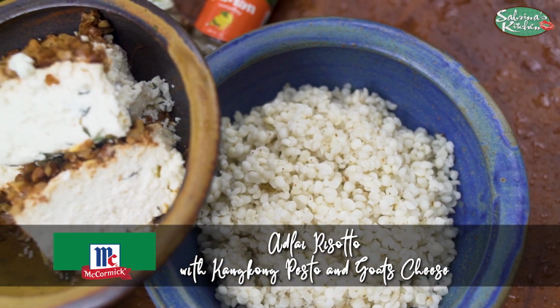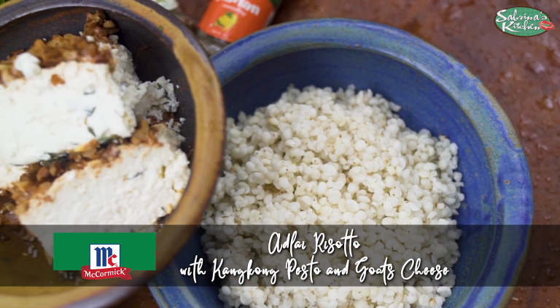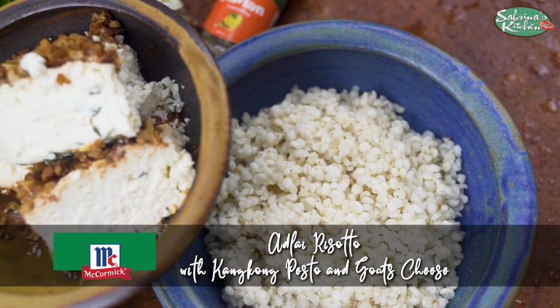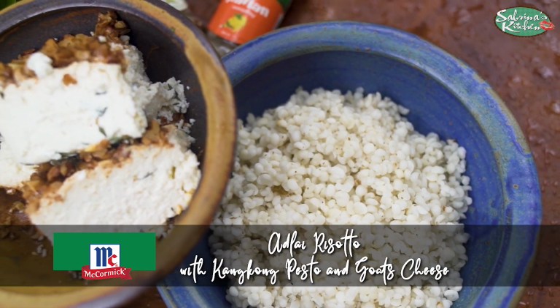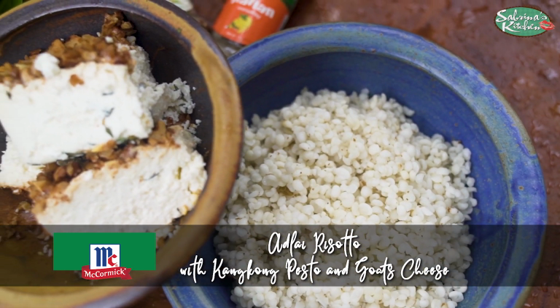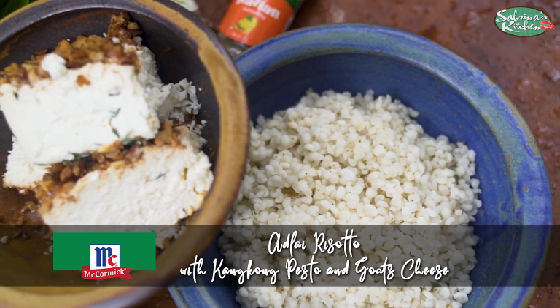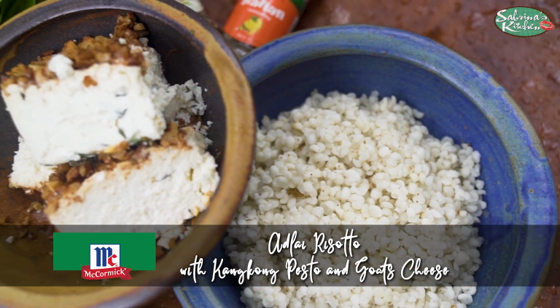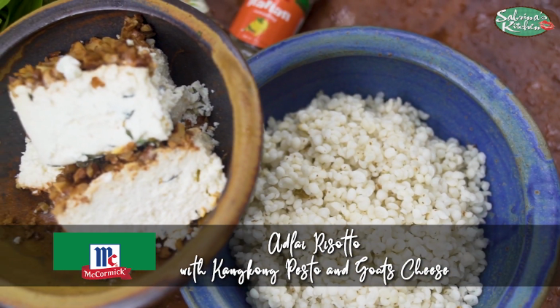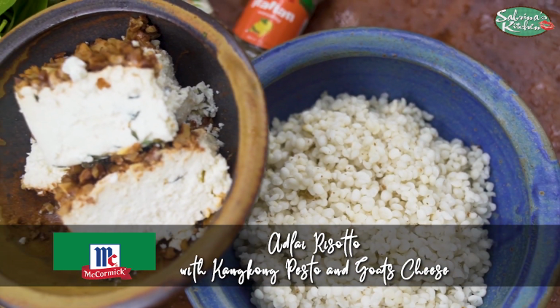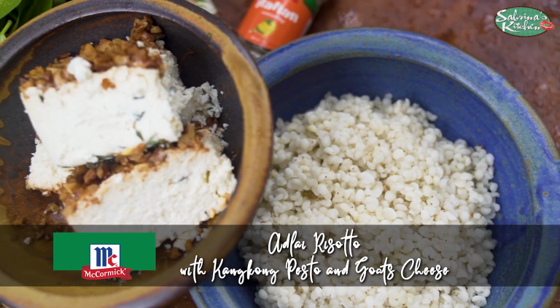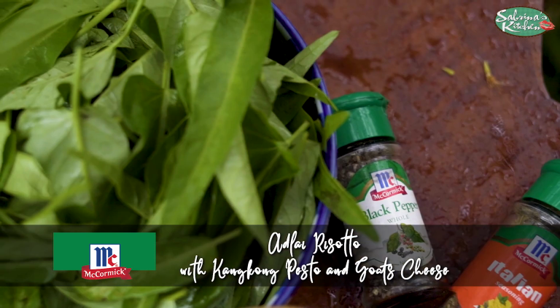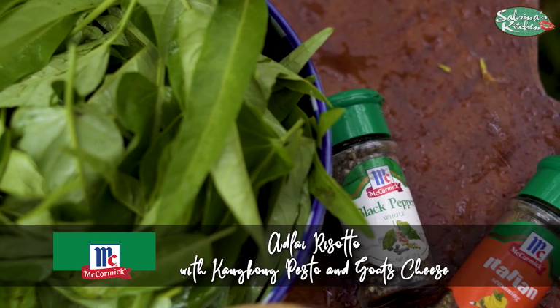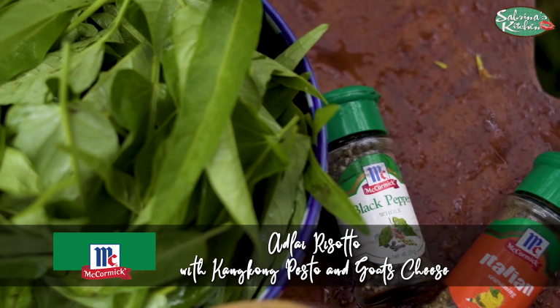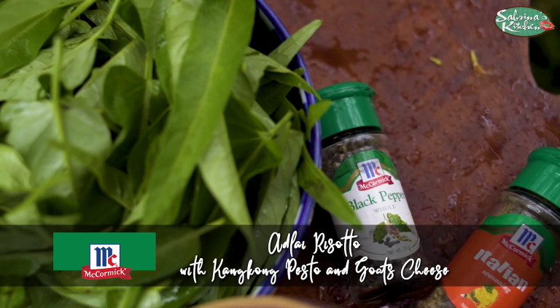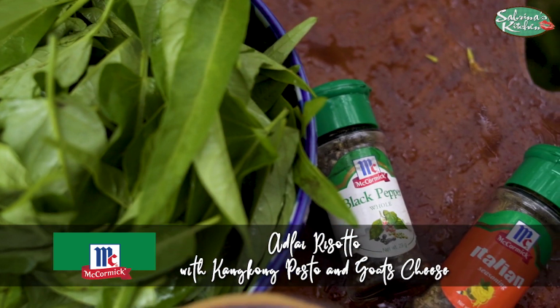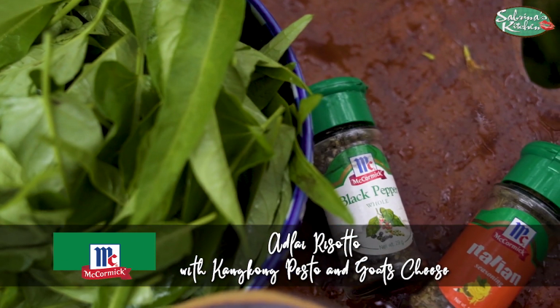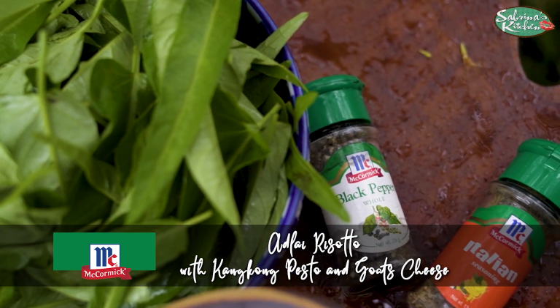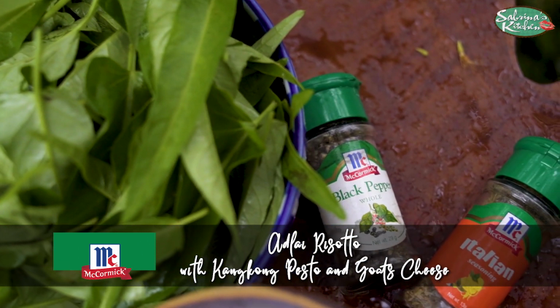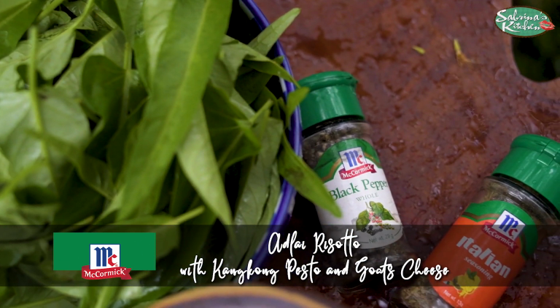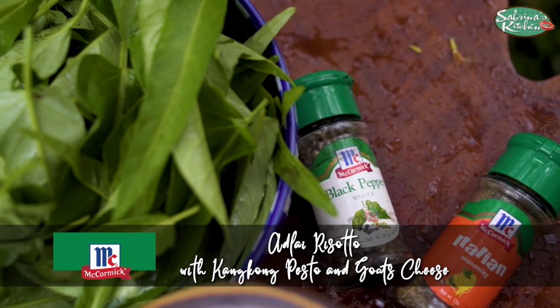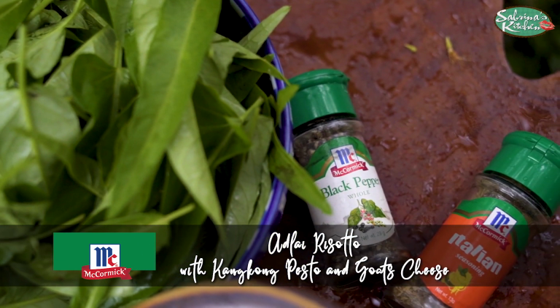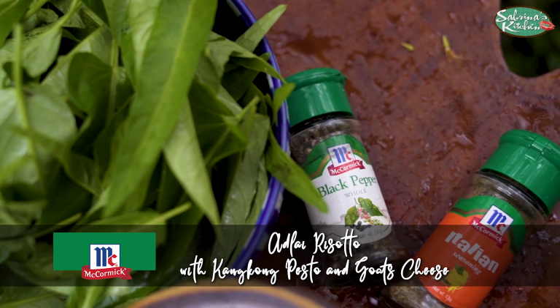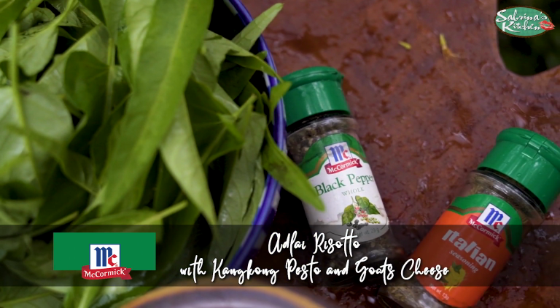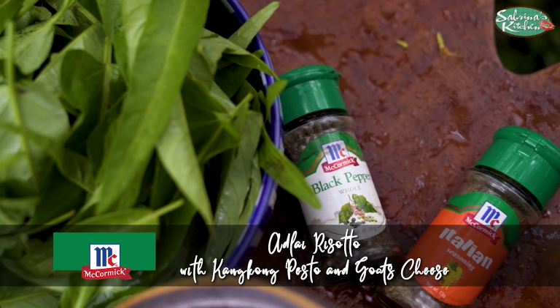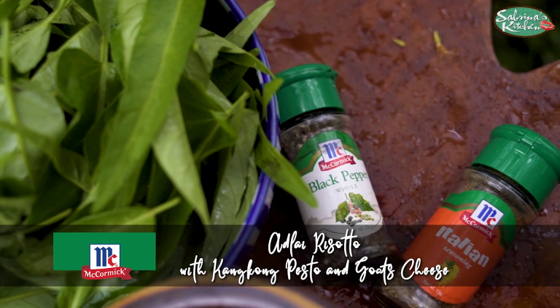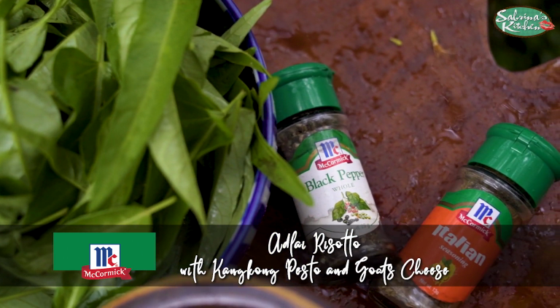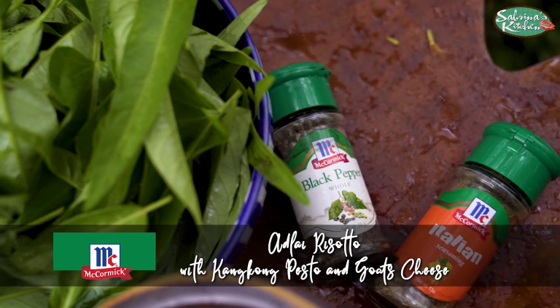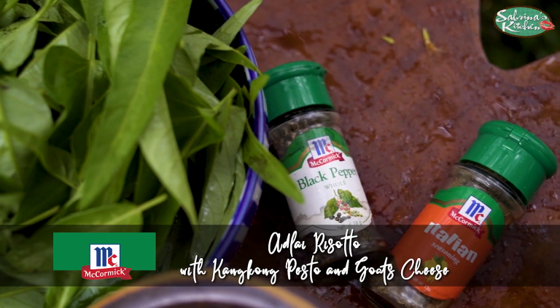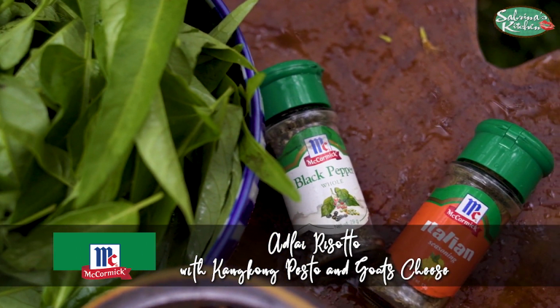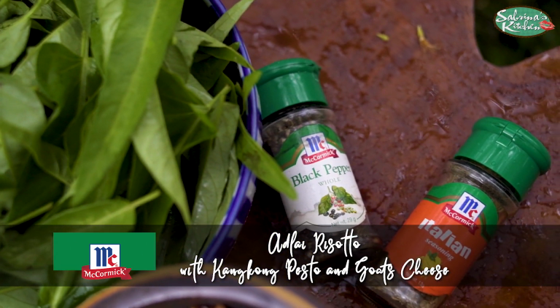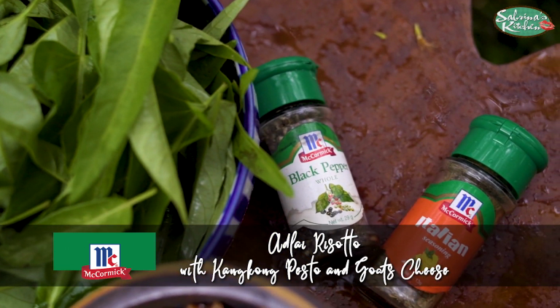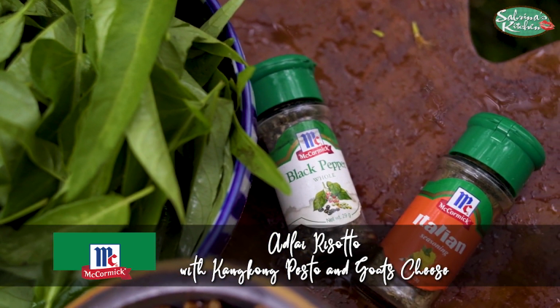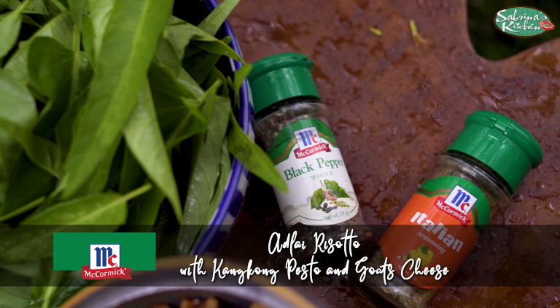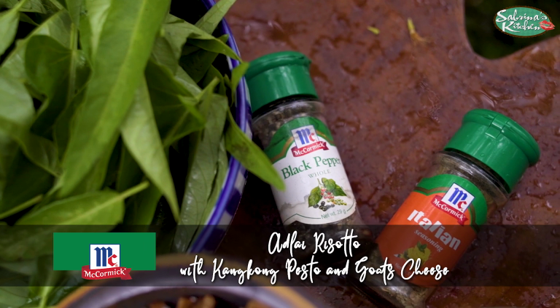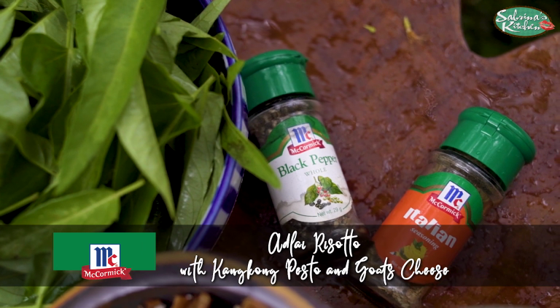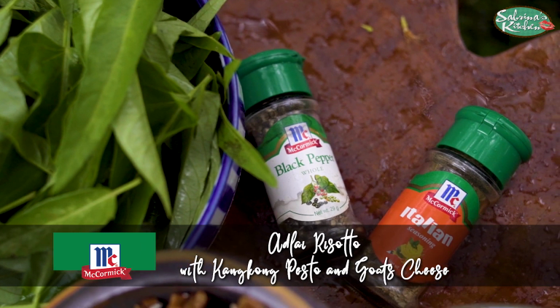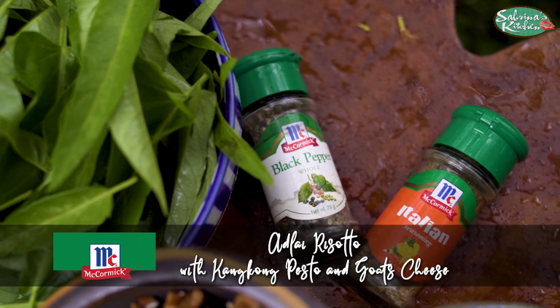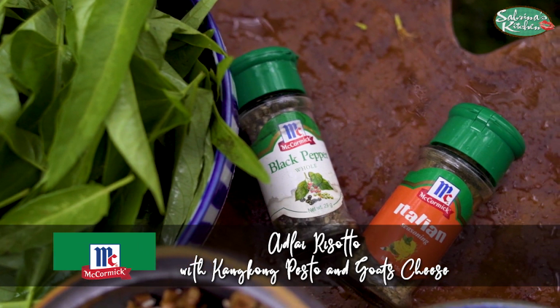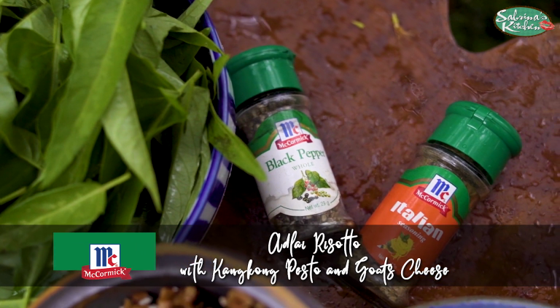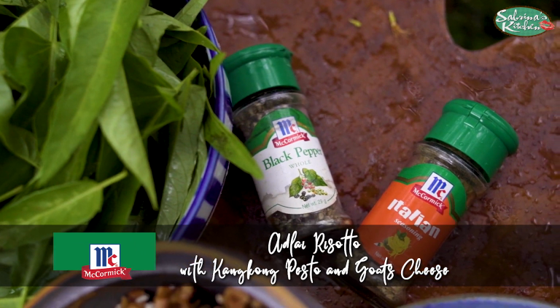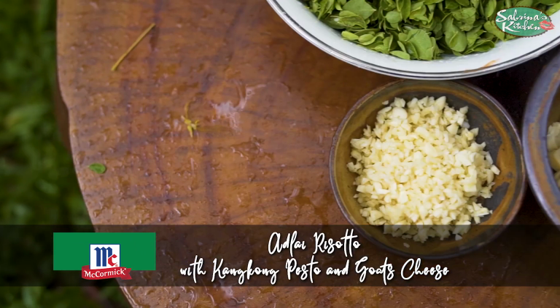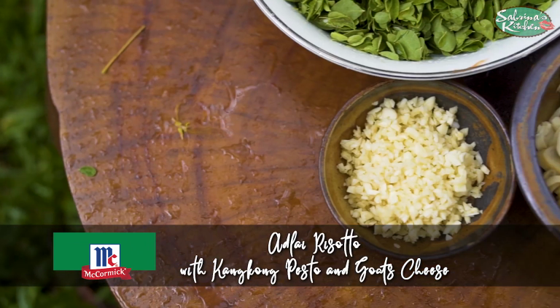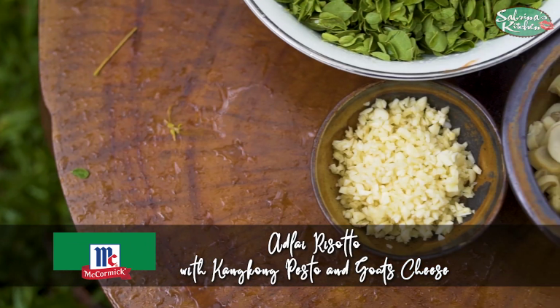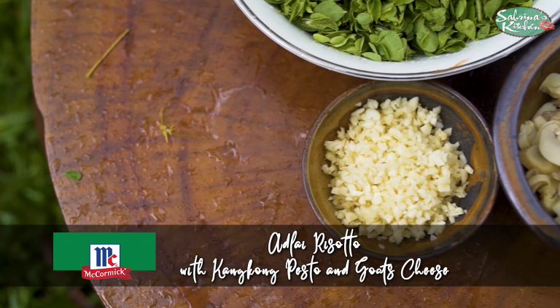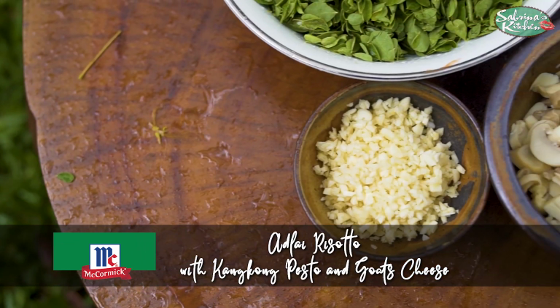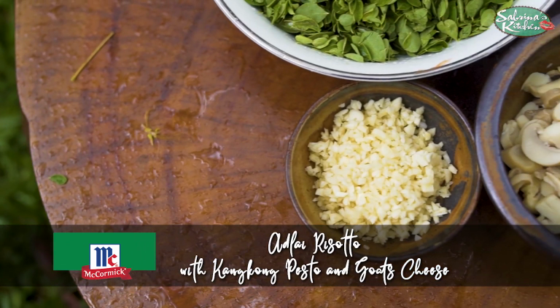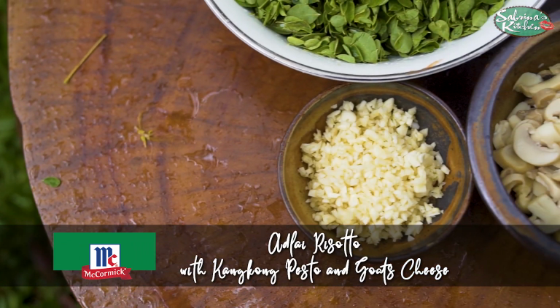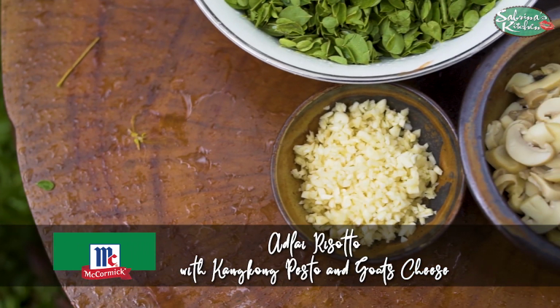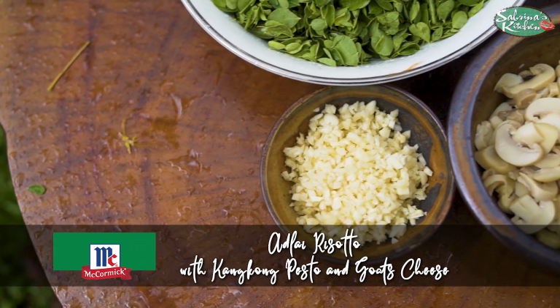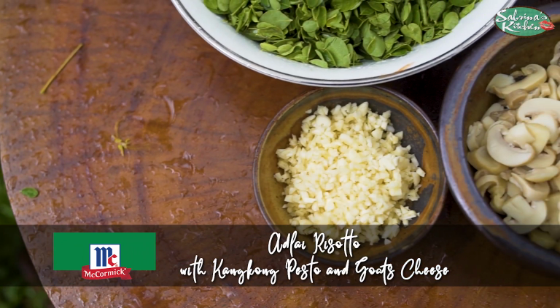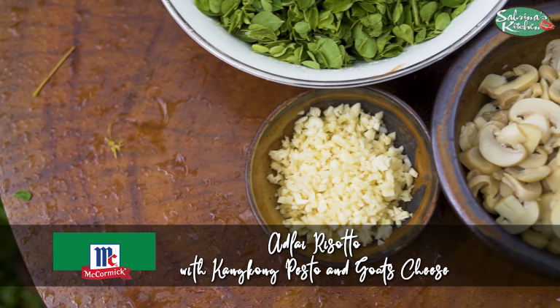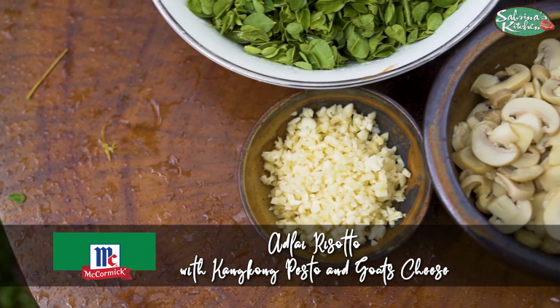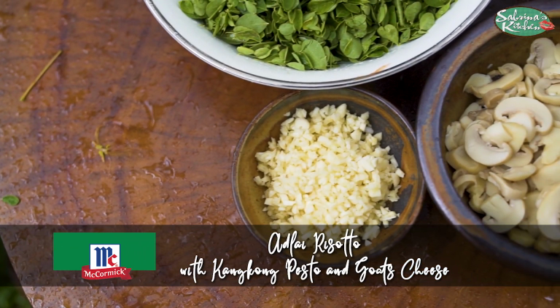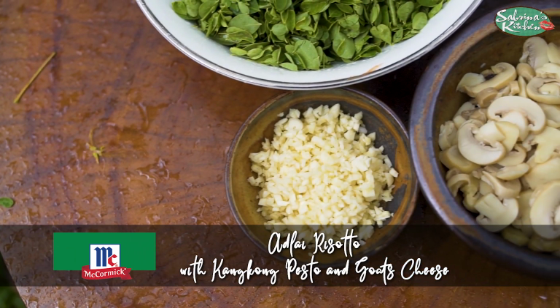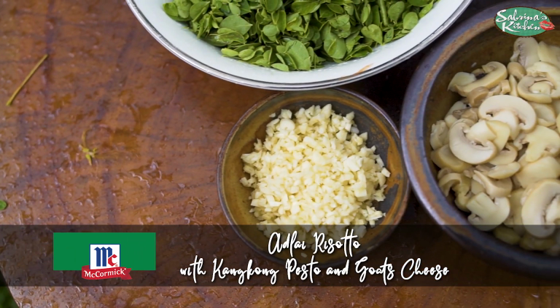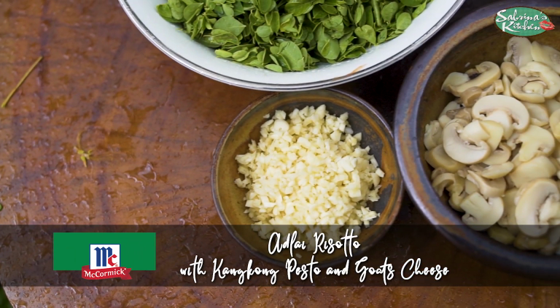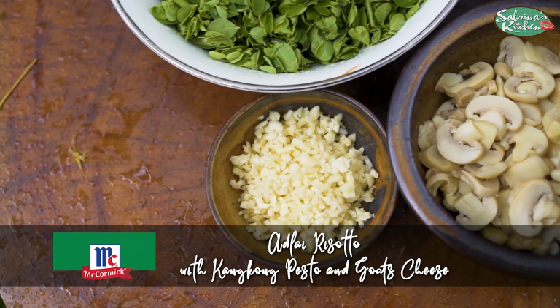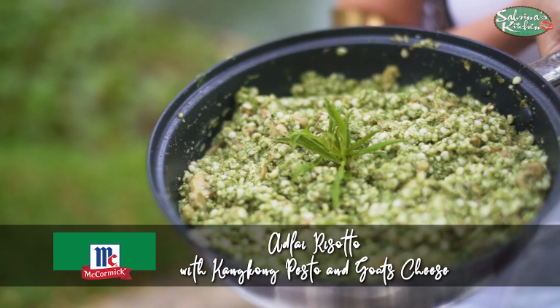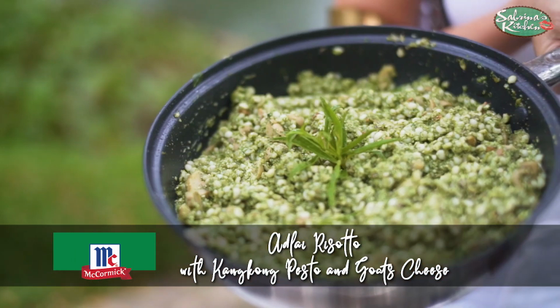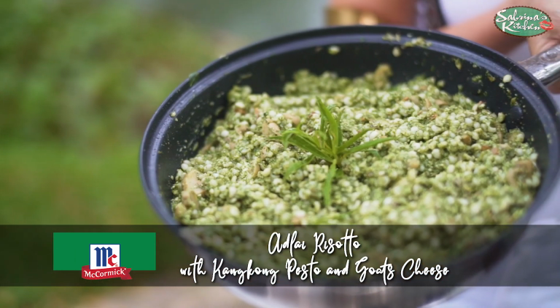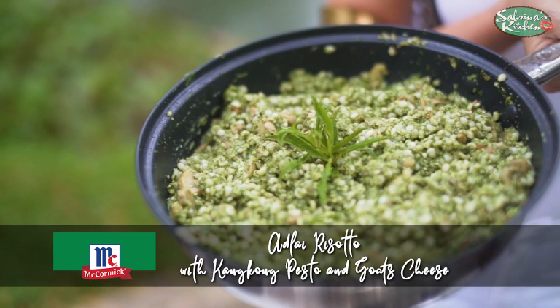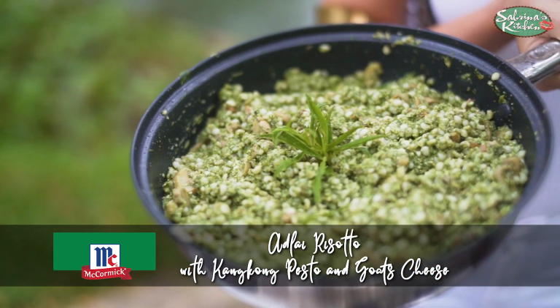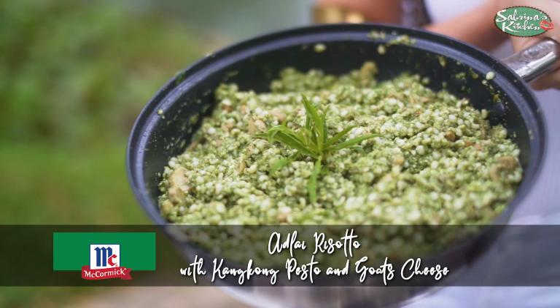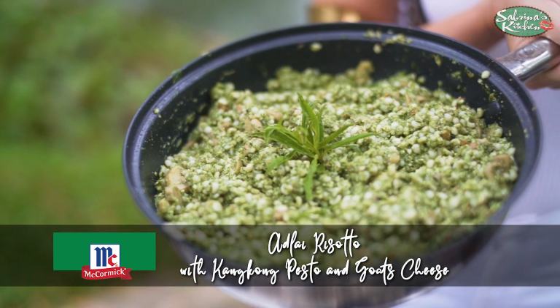And cooking up a song. Sabrina's Kitchen, always something new. Sabrina's Kitchen, people's ready for you.